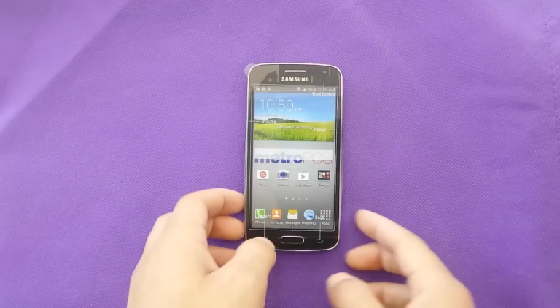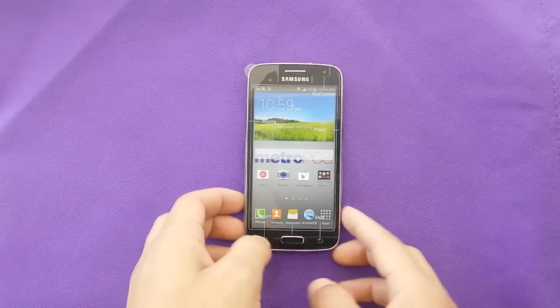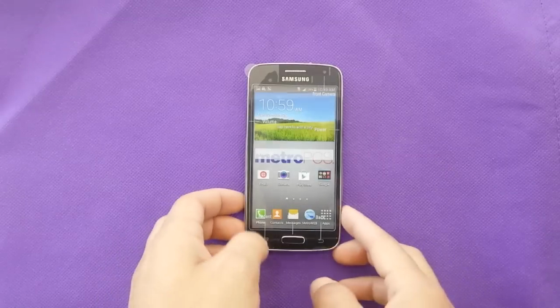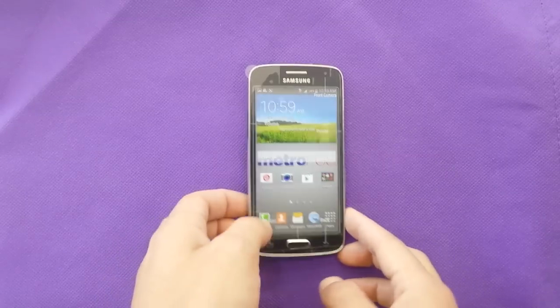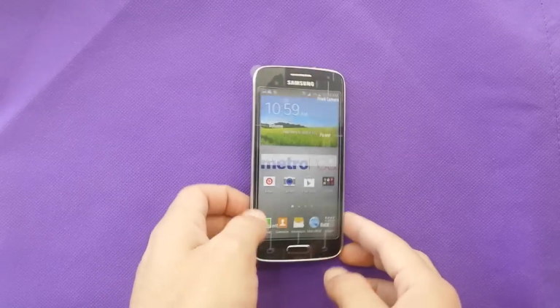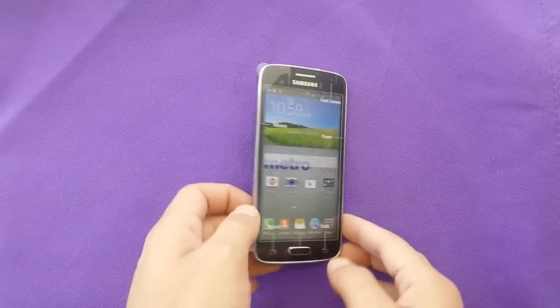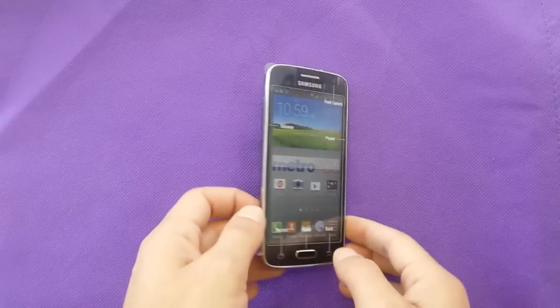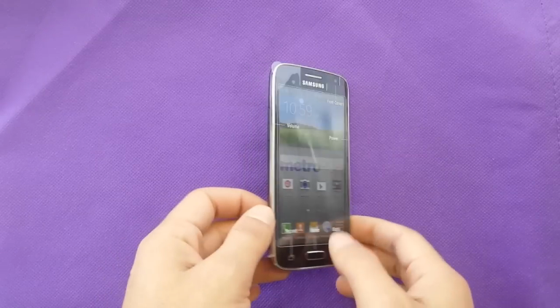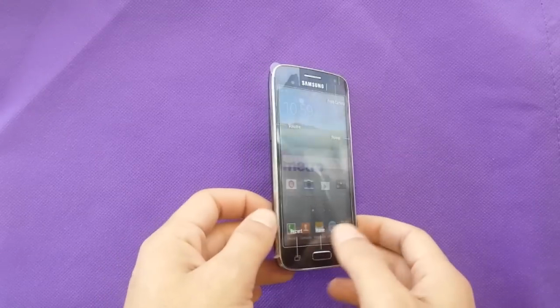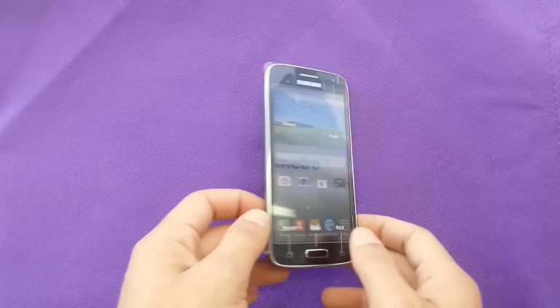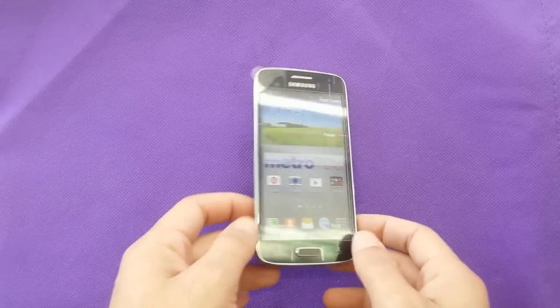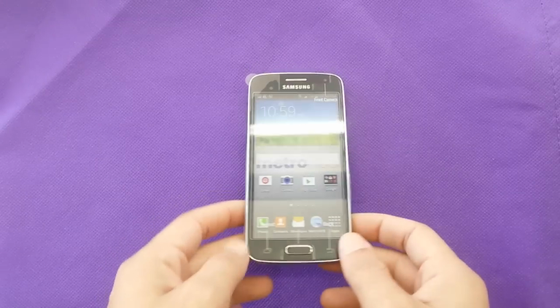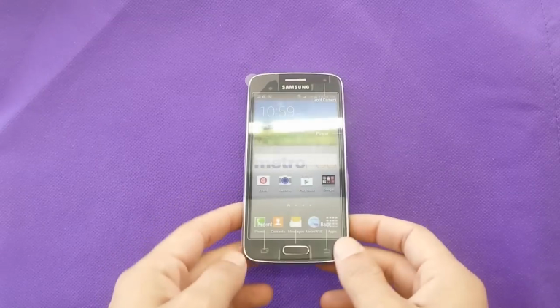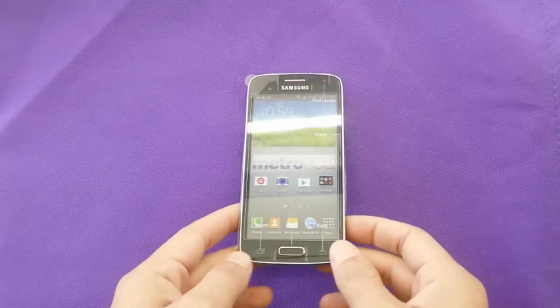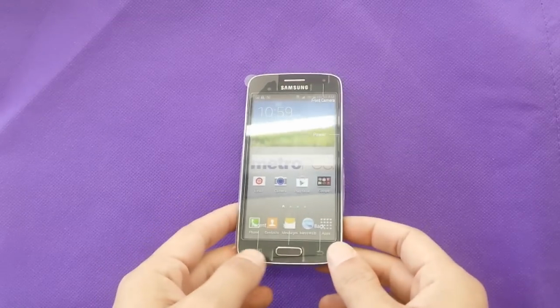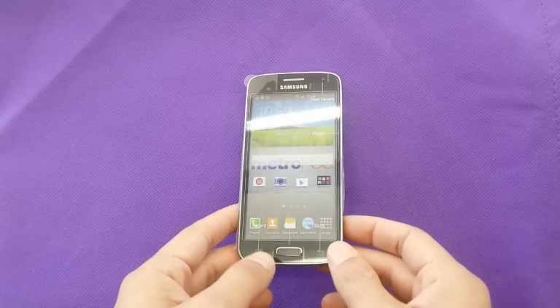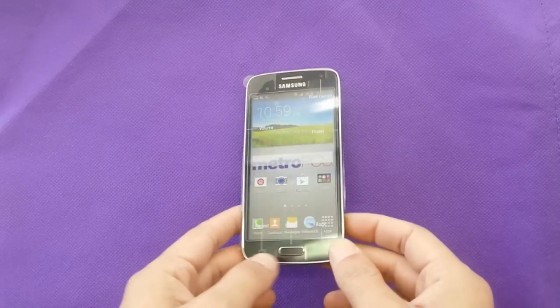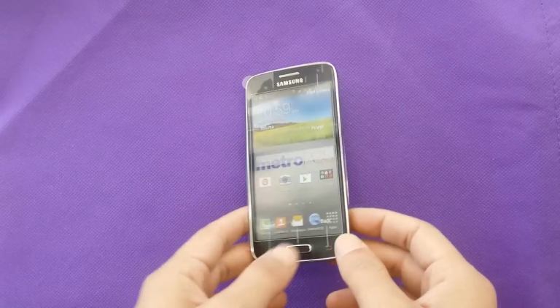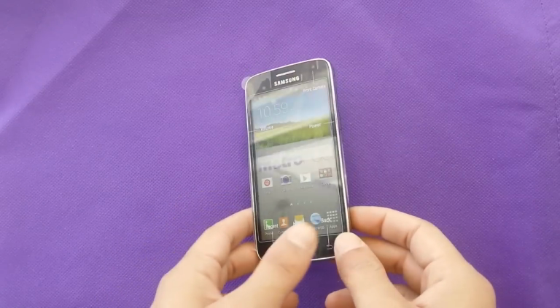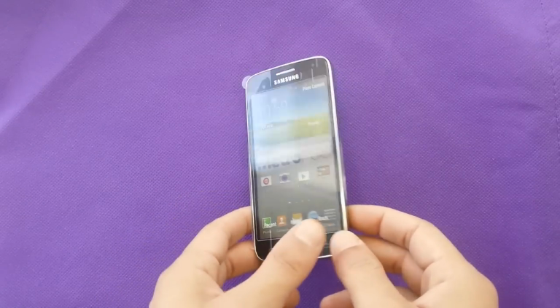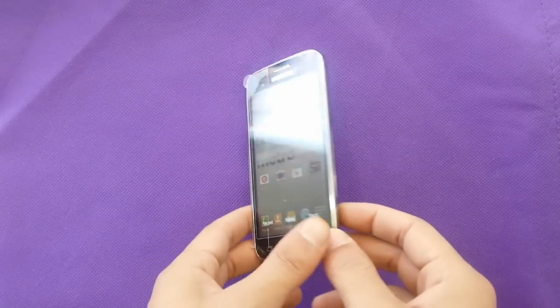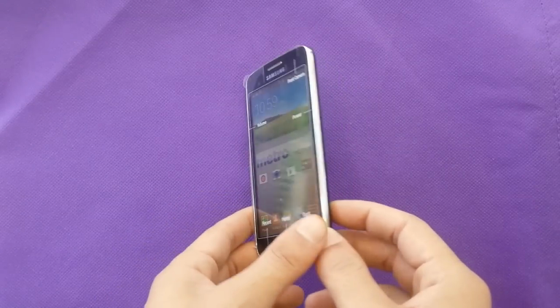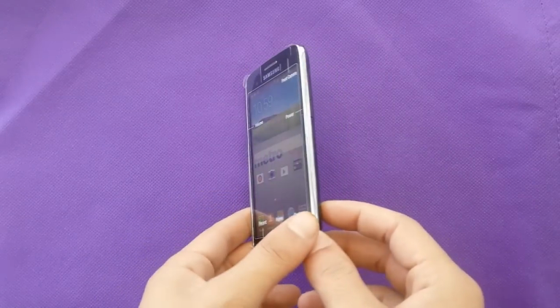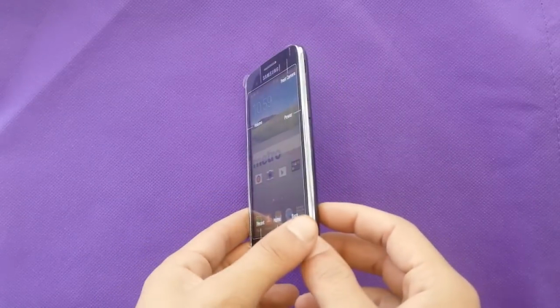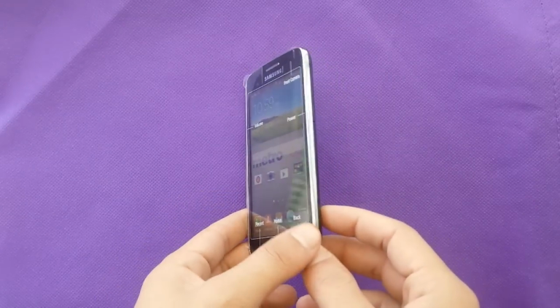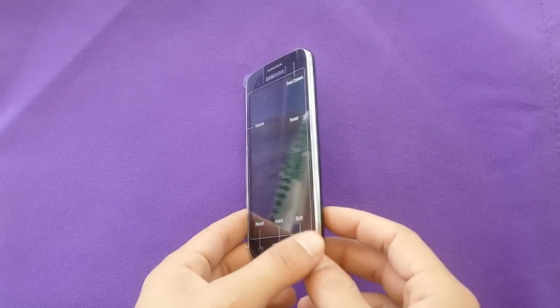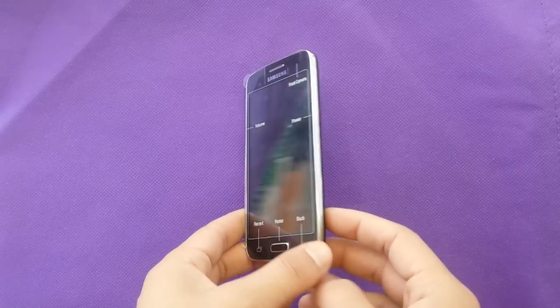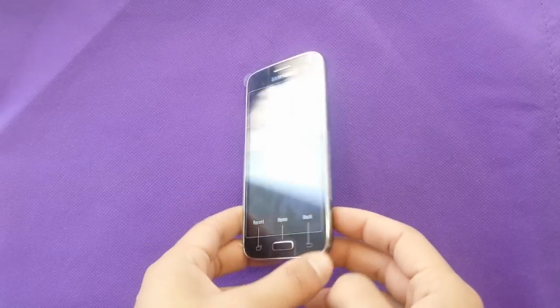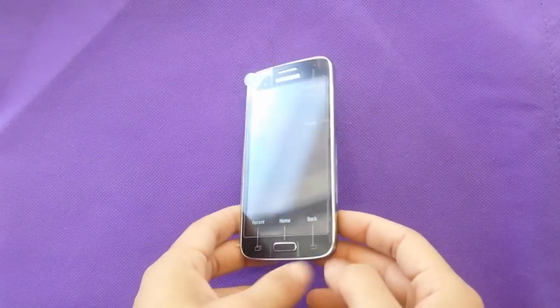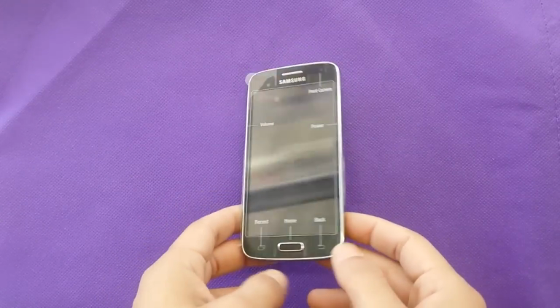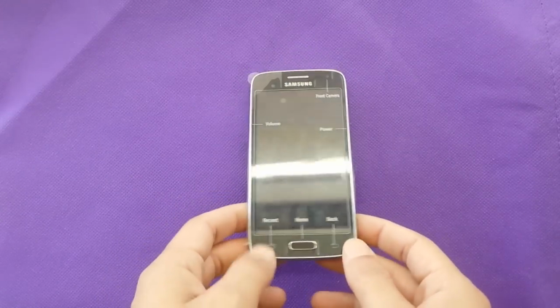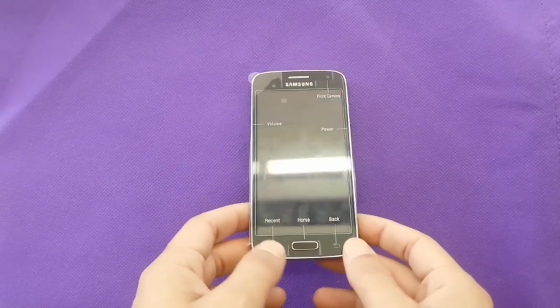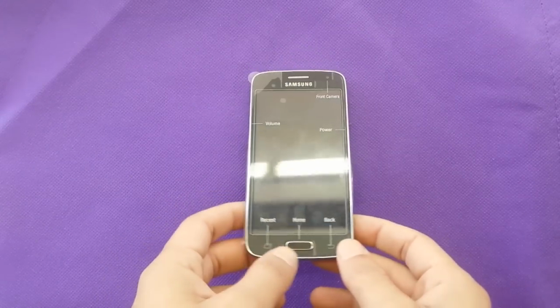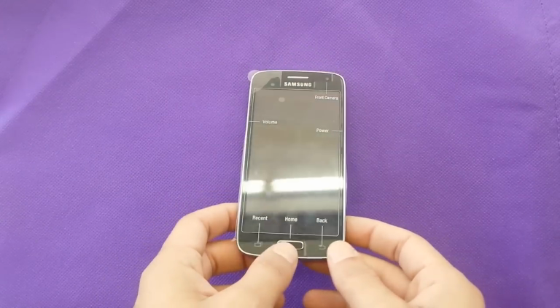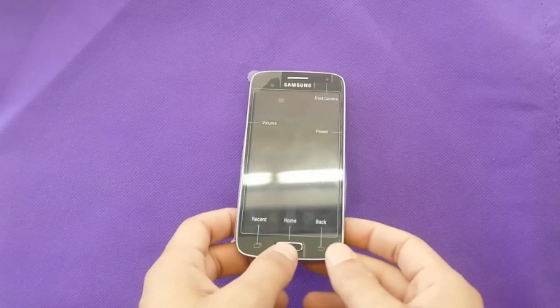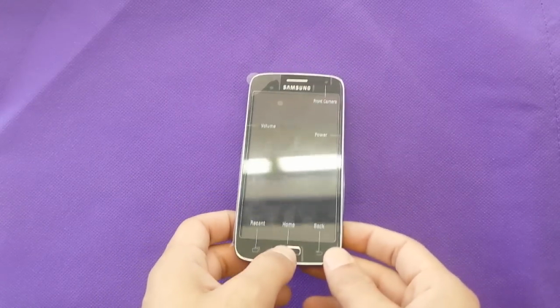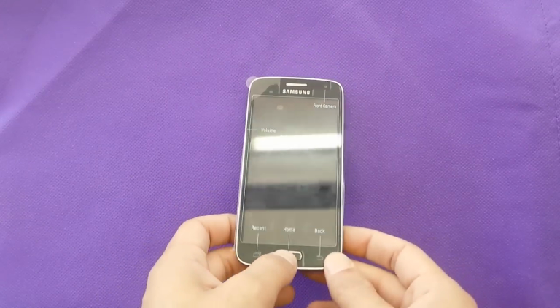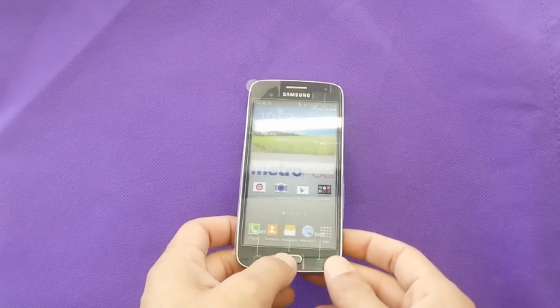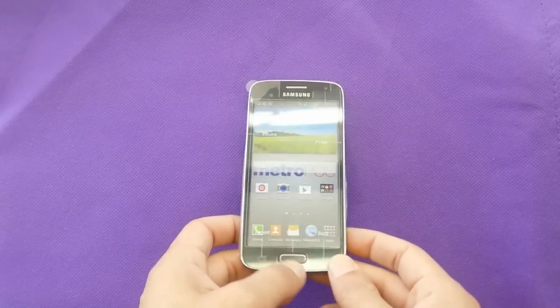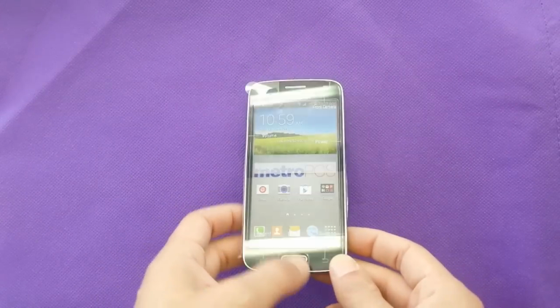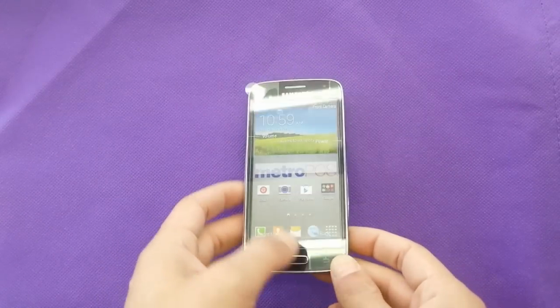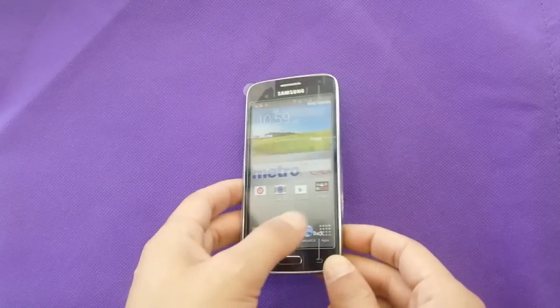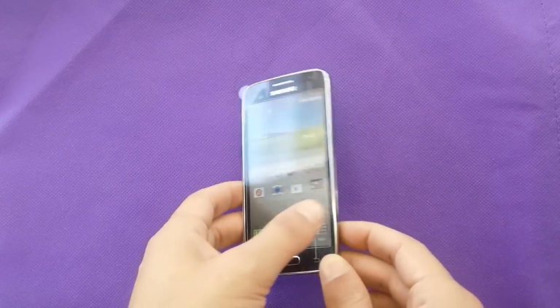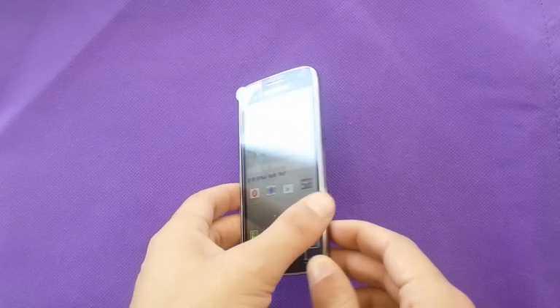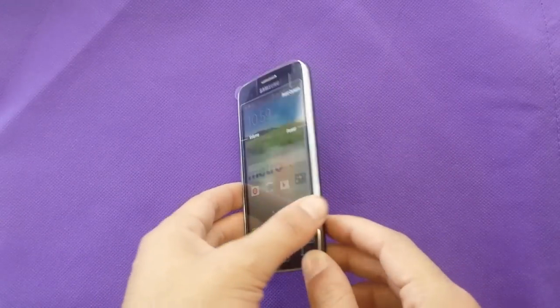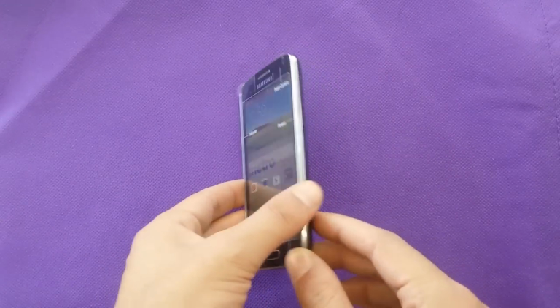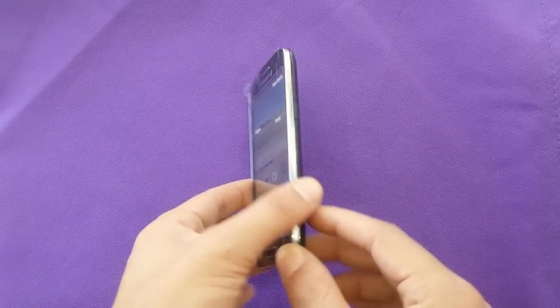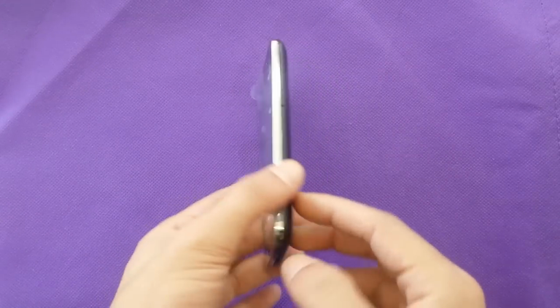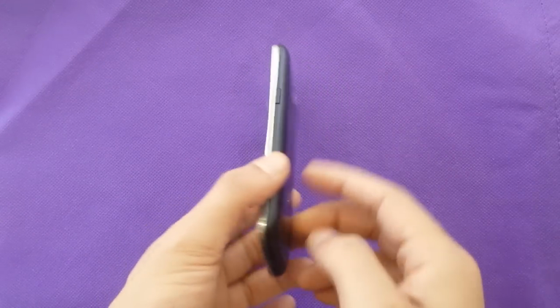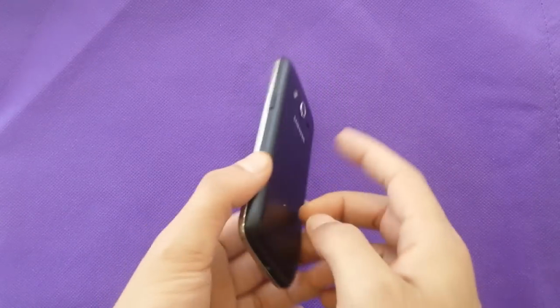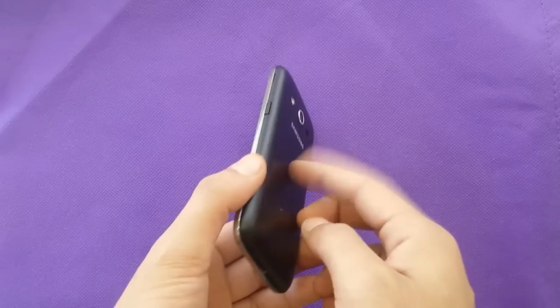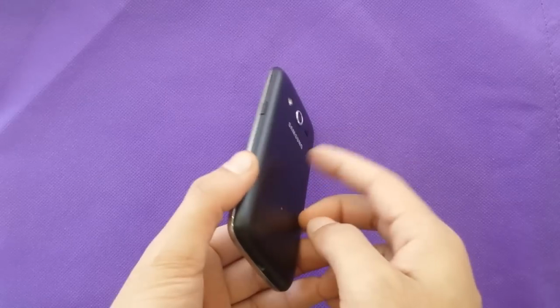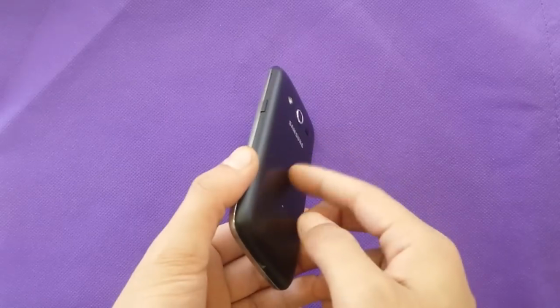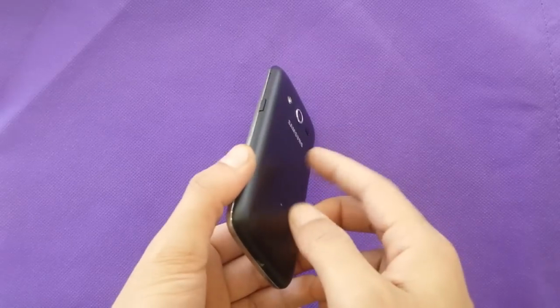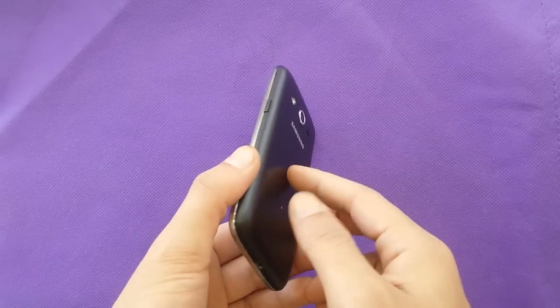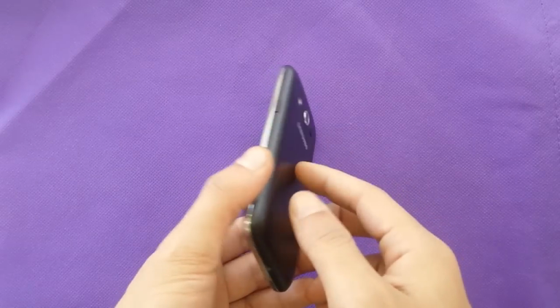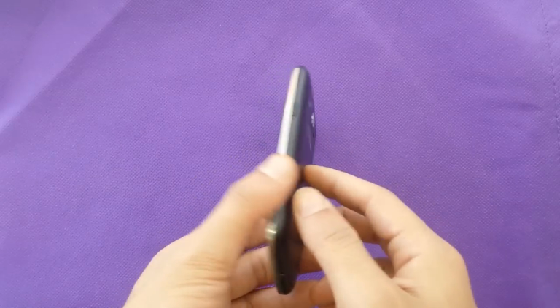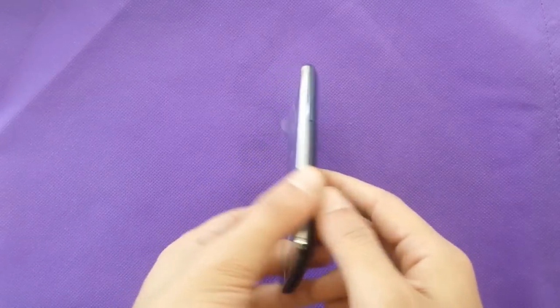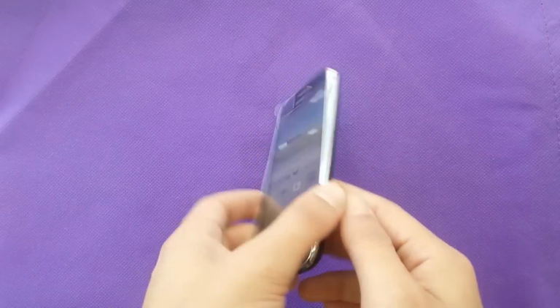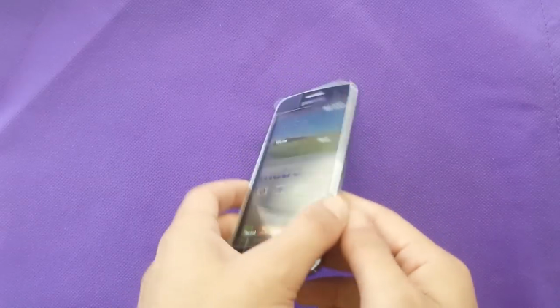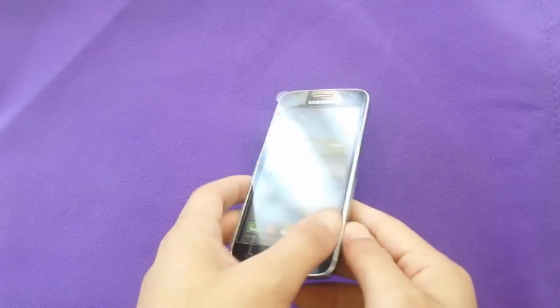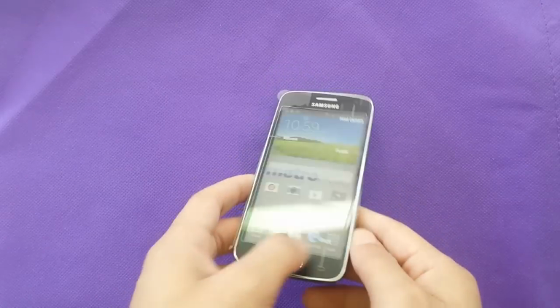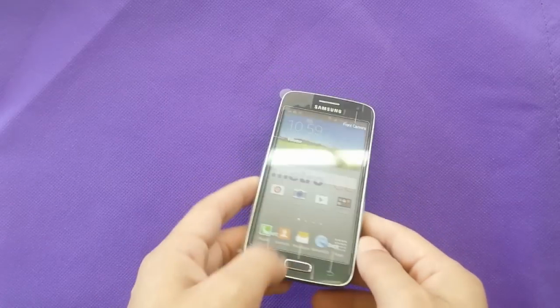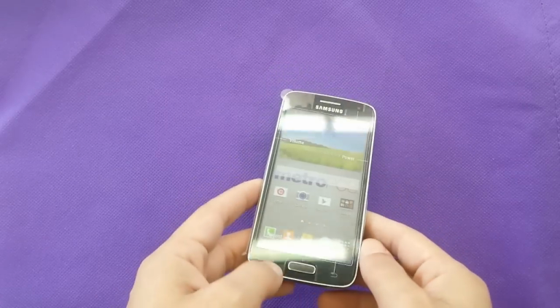Hi everyone on YouTube. Today I'm going to show you how to take a screenshot if you have a Samsung Galaxy Avant.